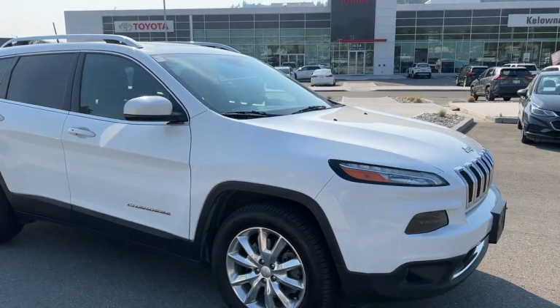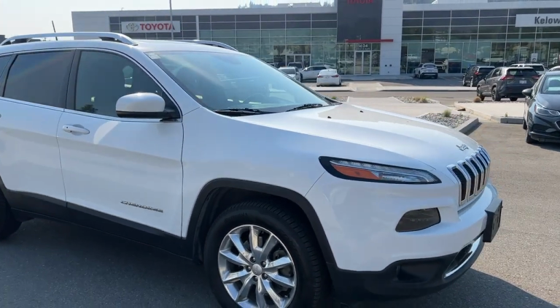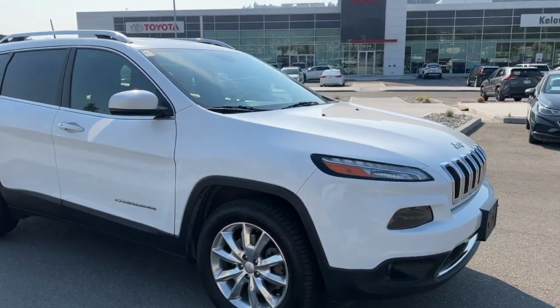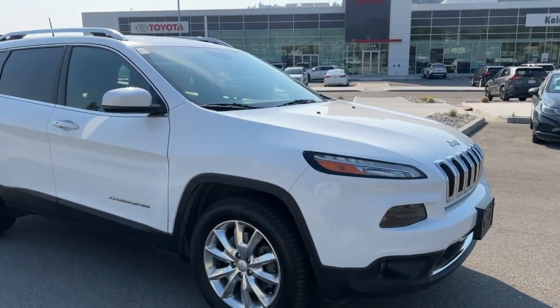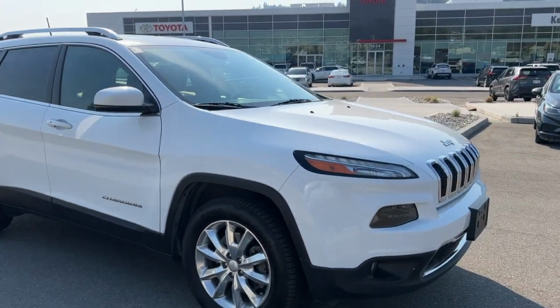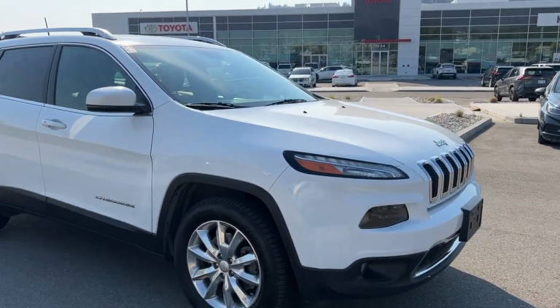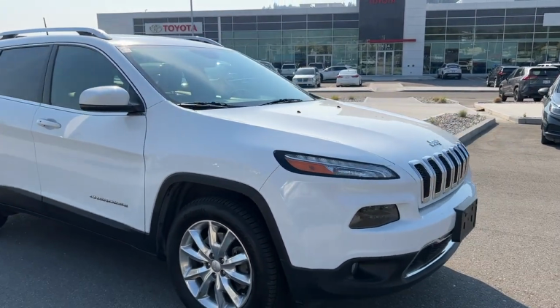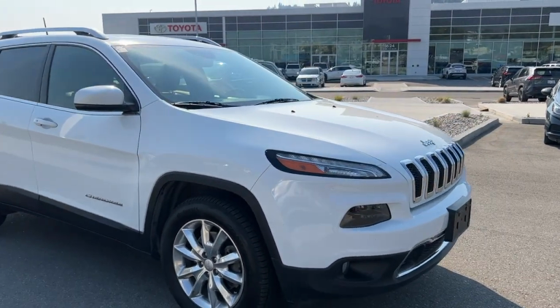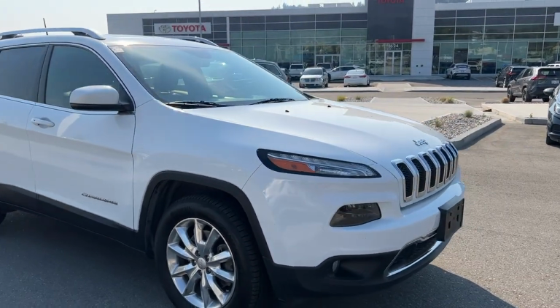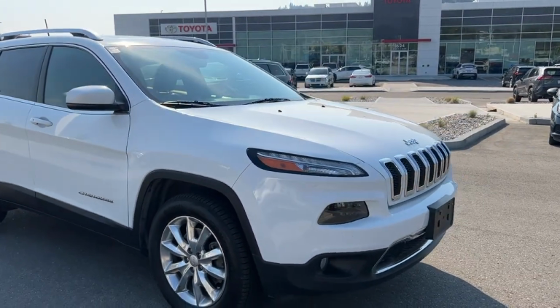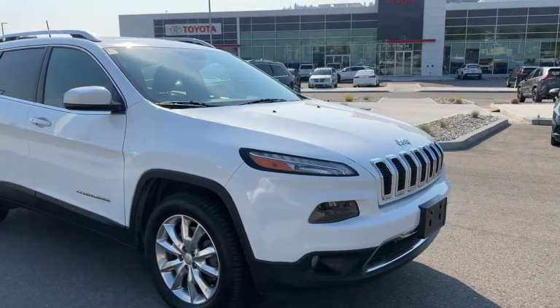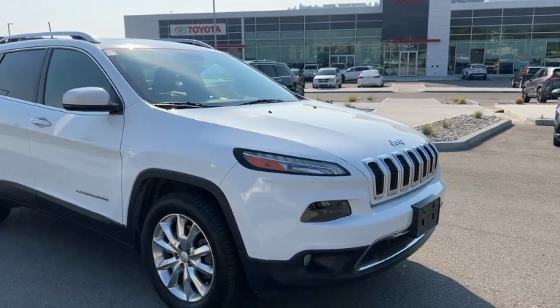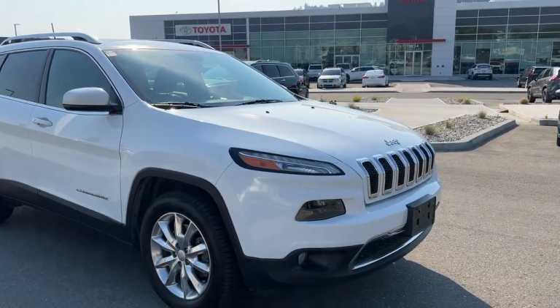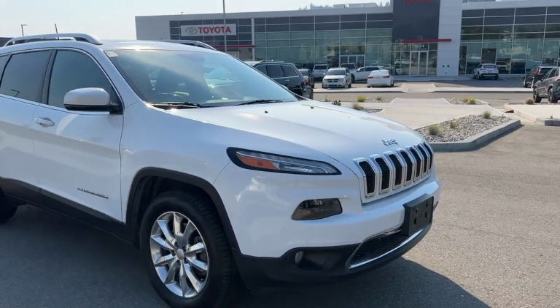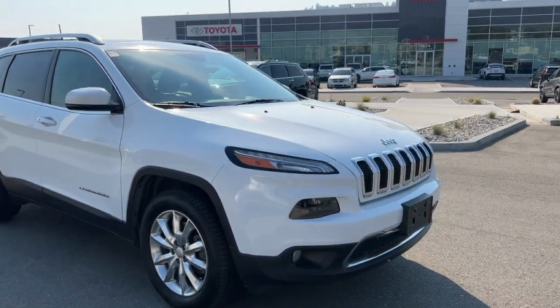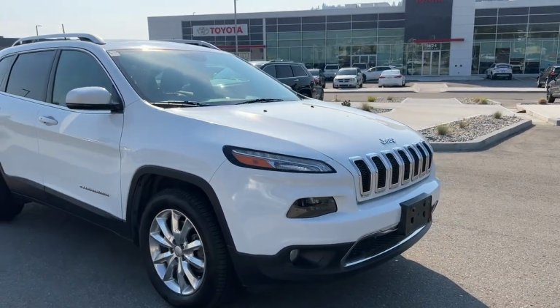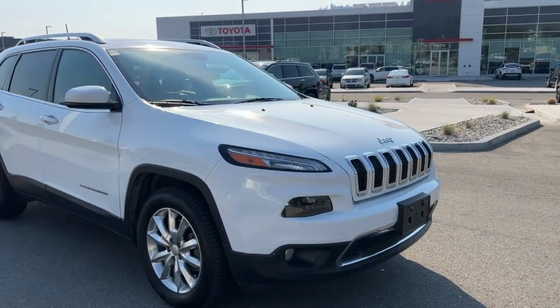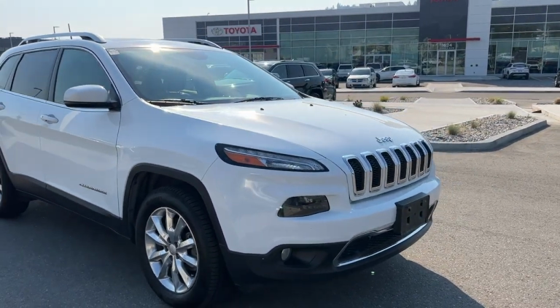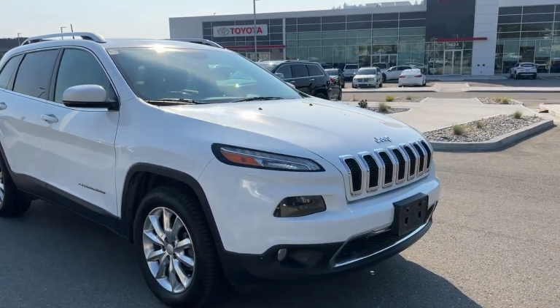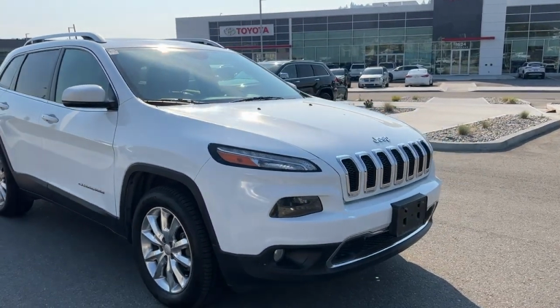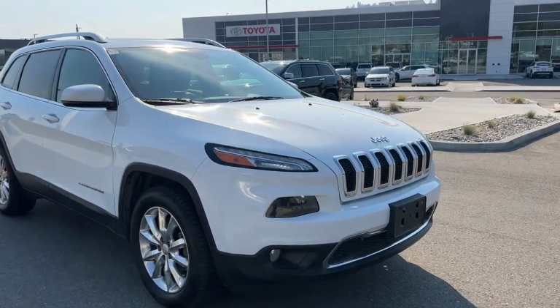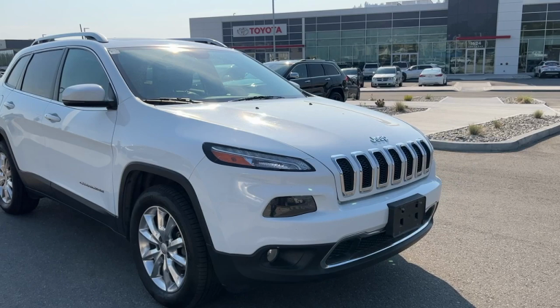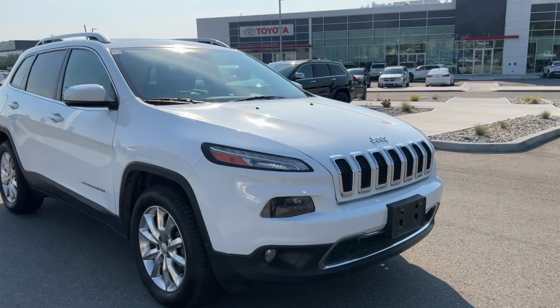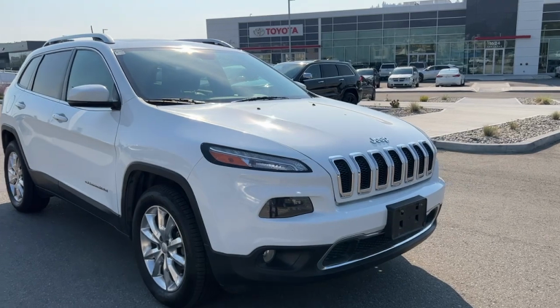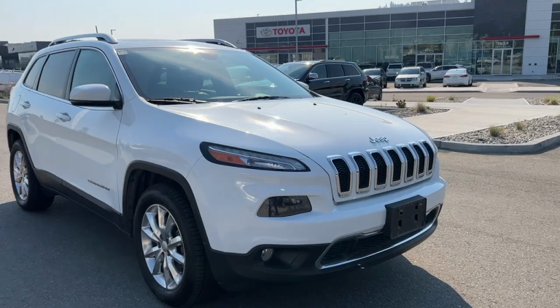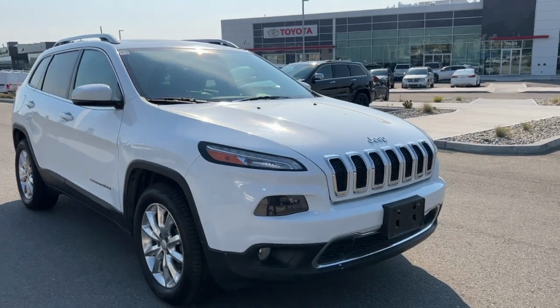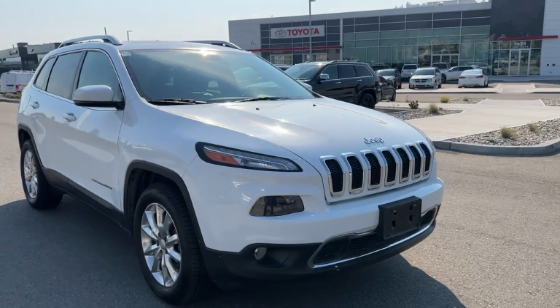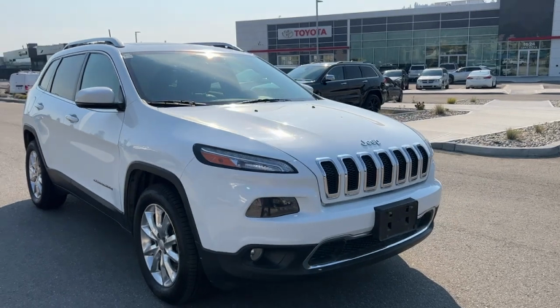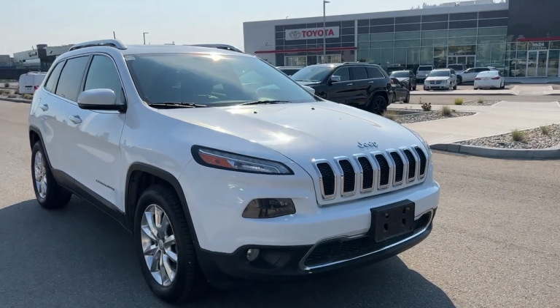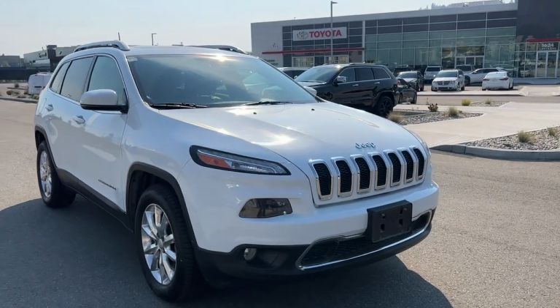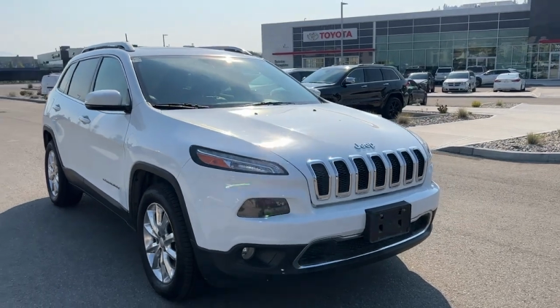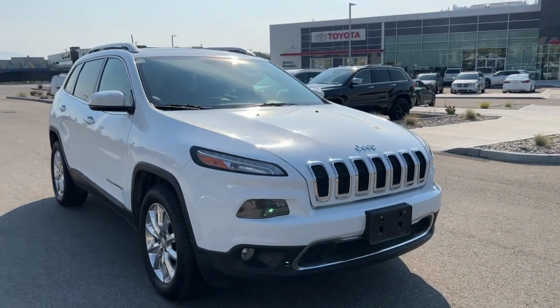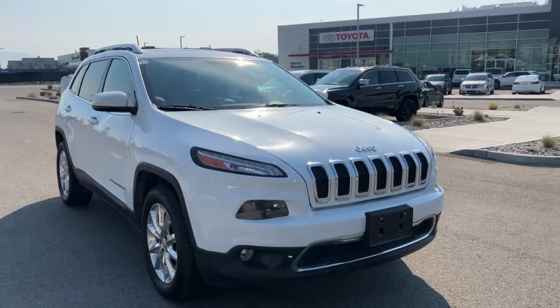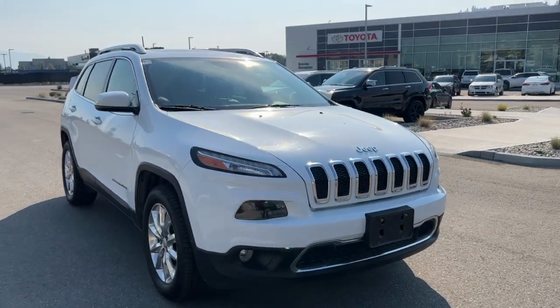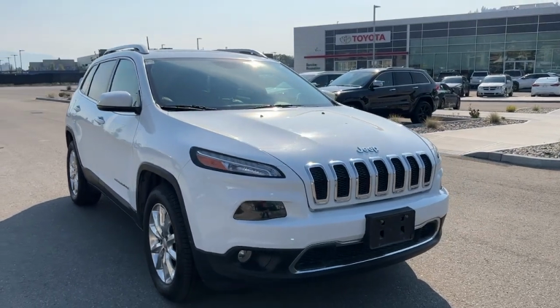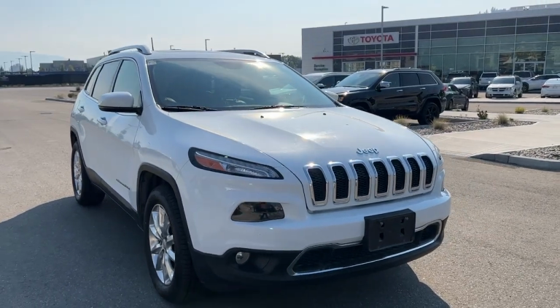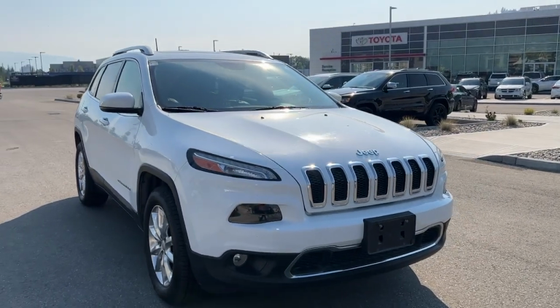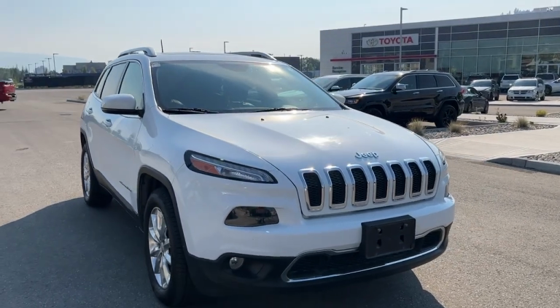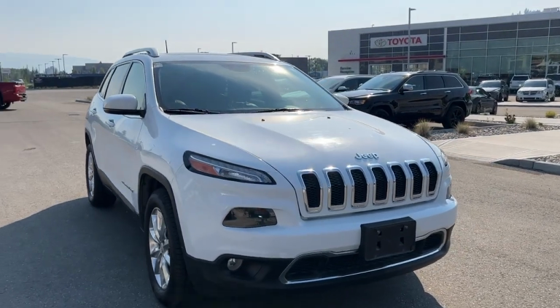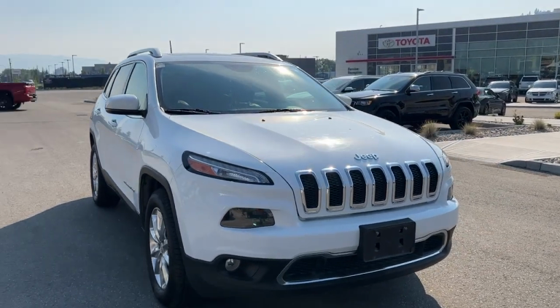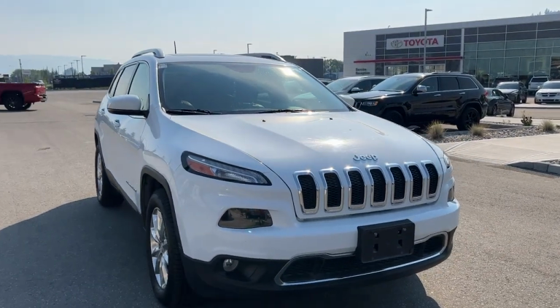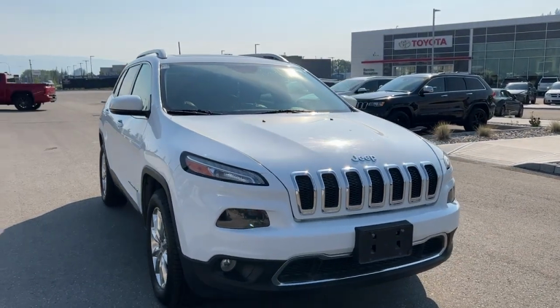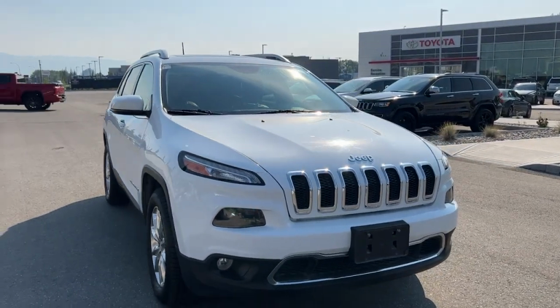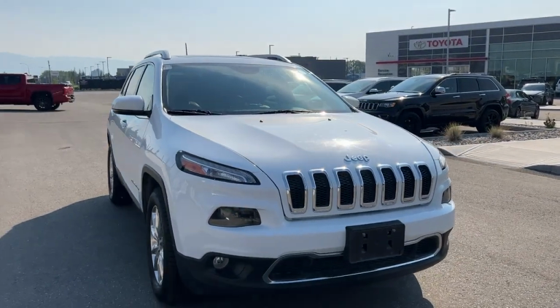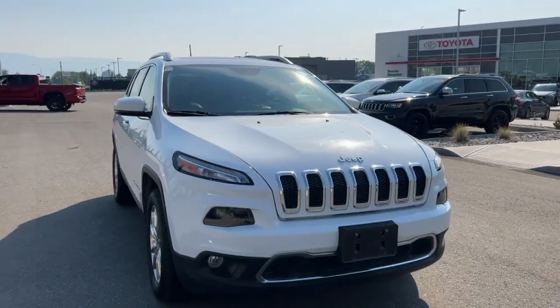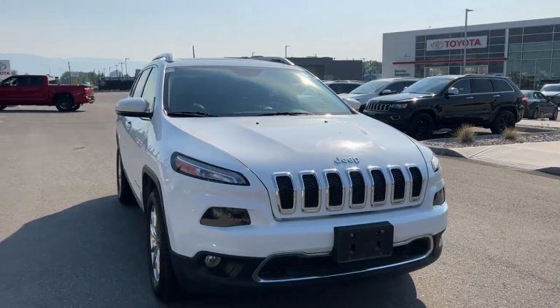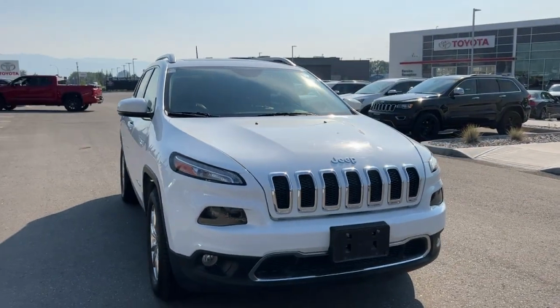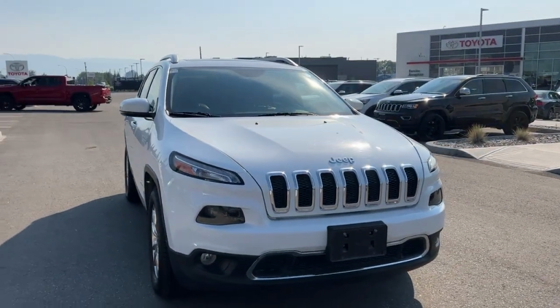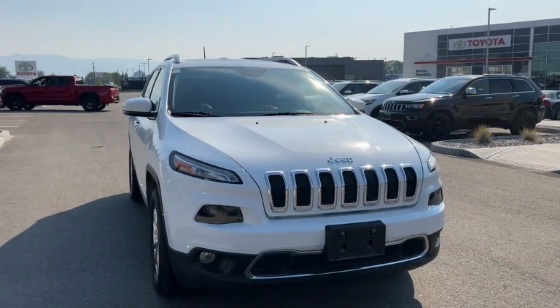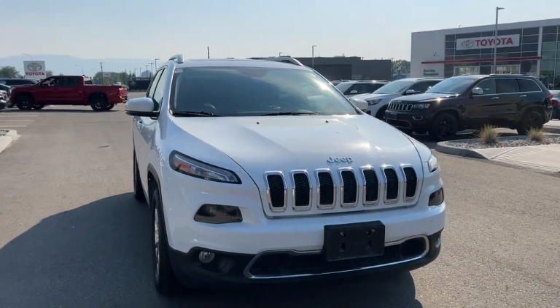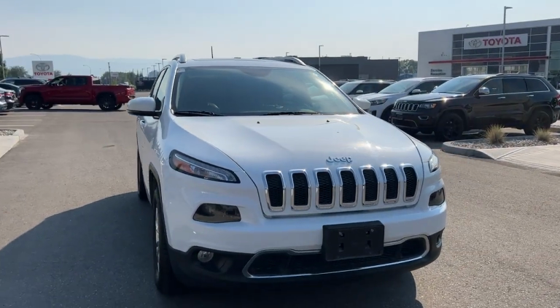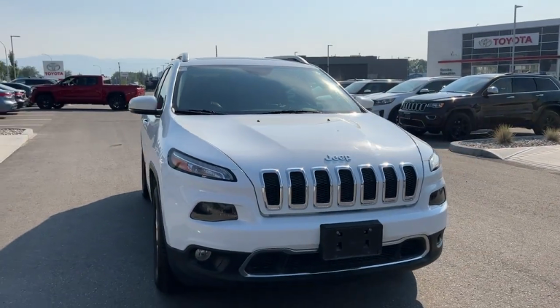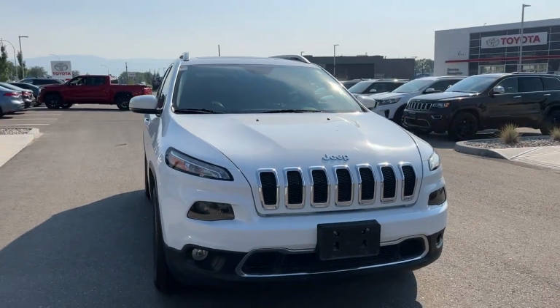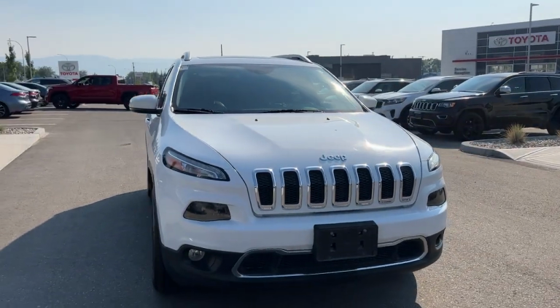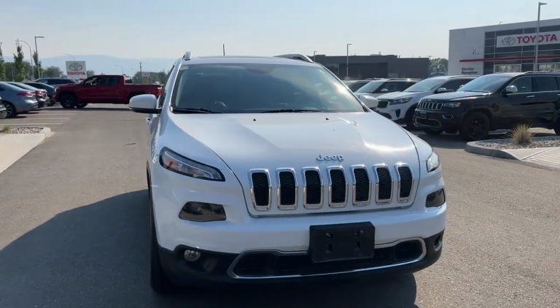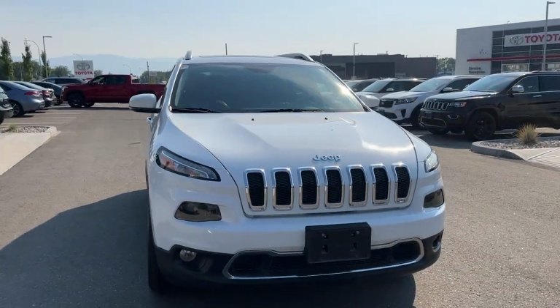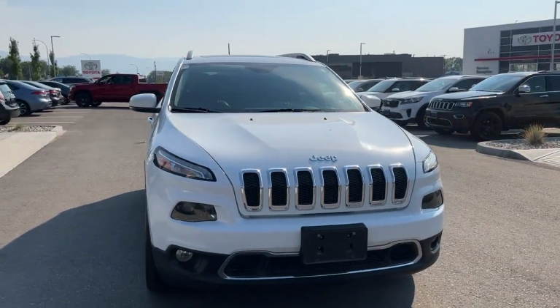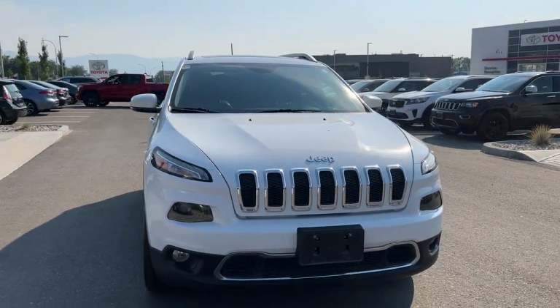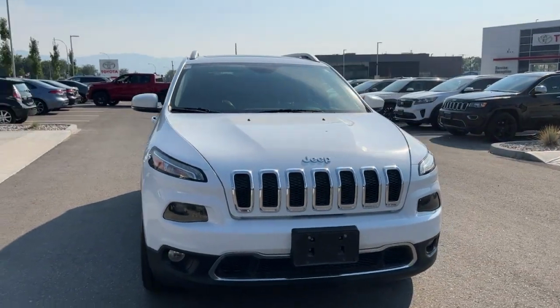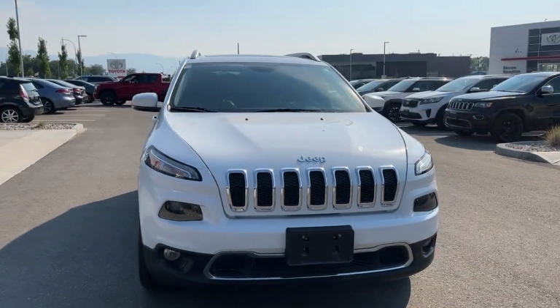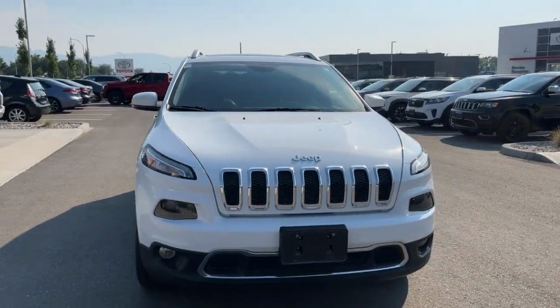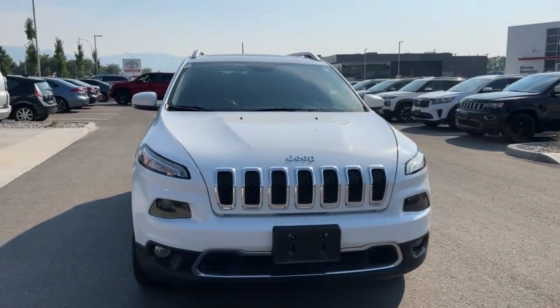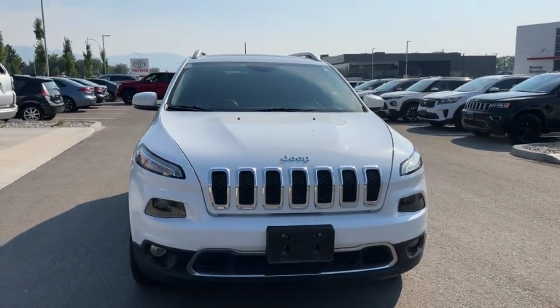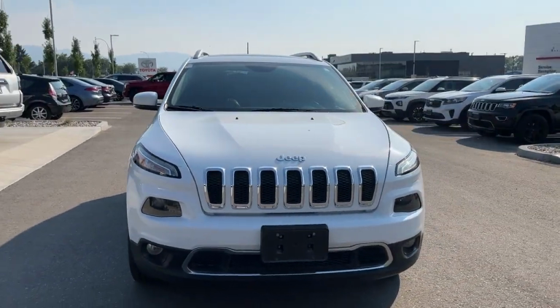Moving around to the front, we've got our Jeep grille as well as fog lights and a large raked windshield which will give you excellent visibility.